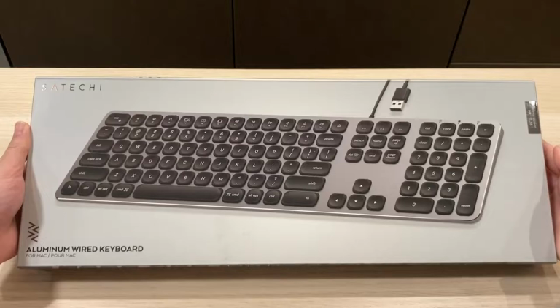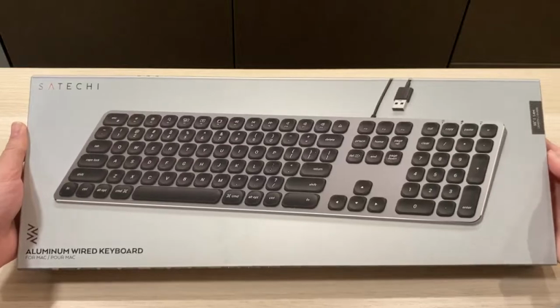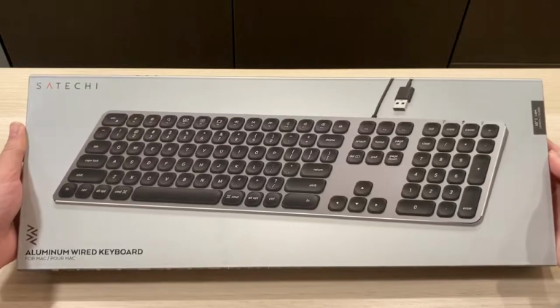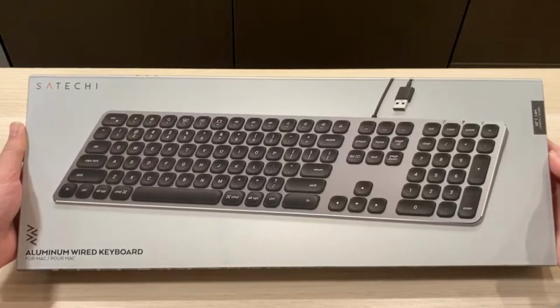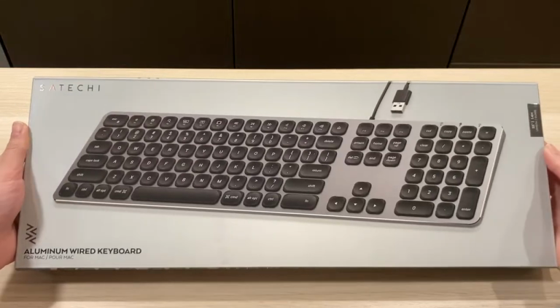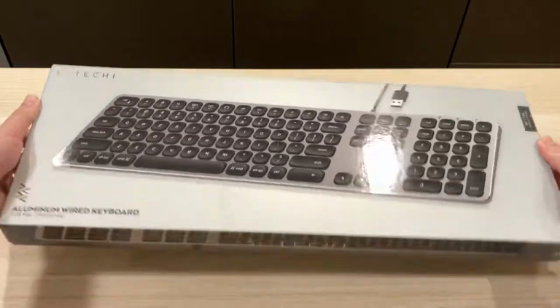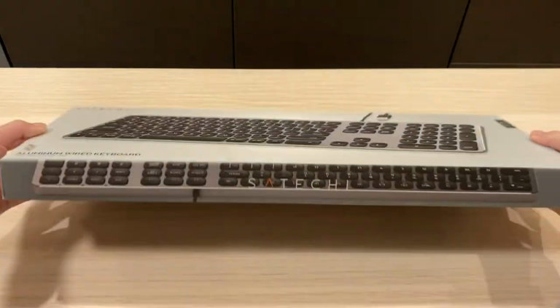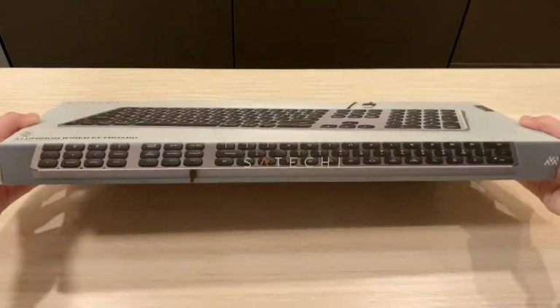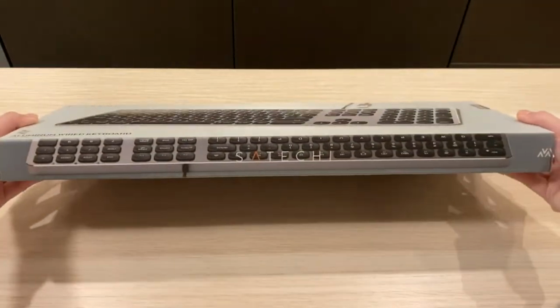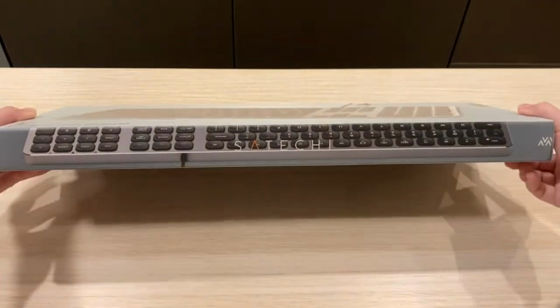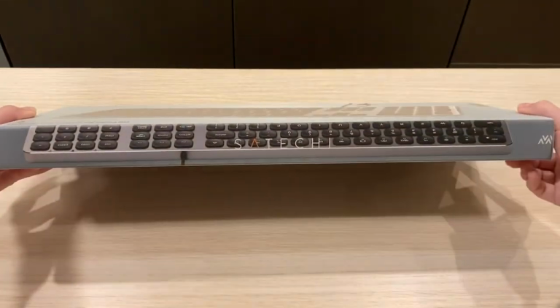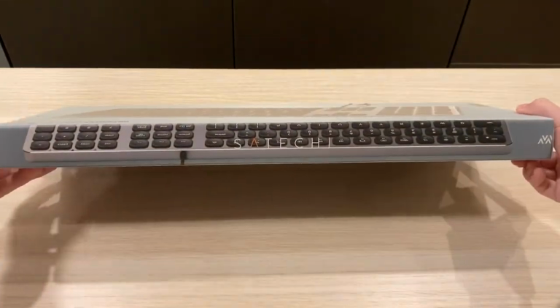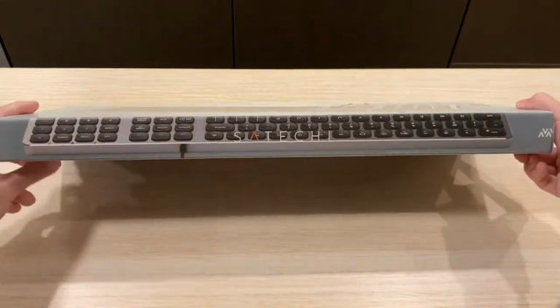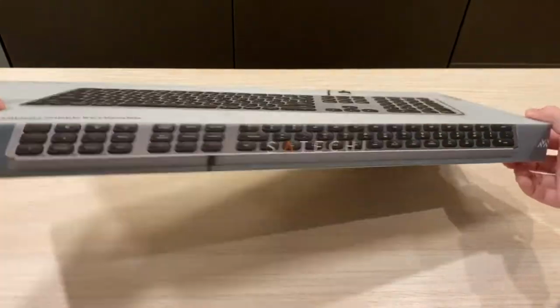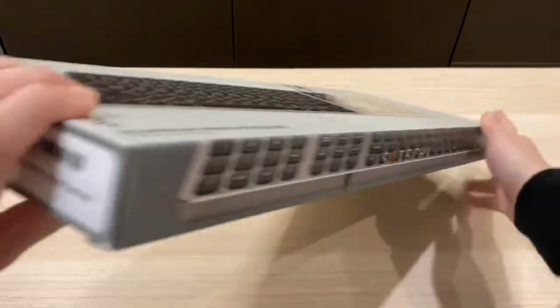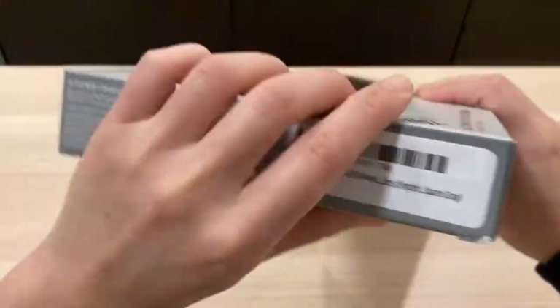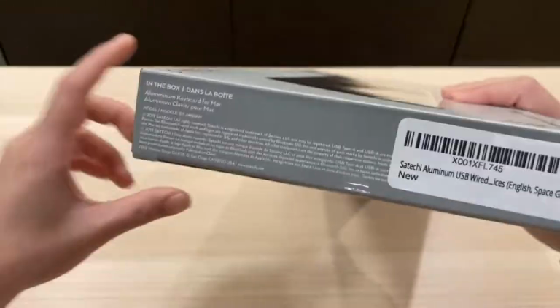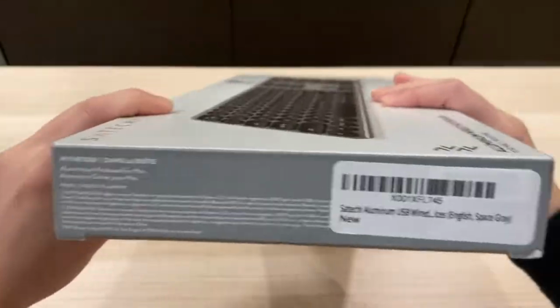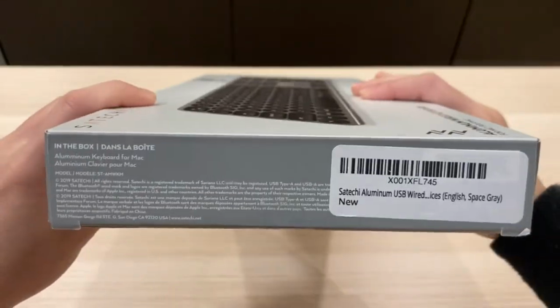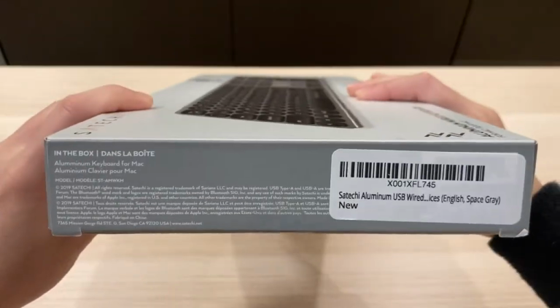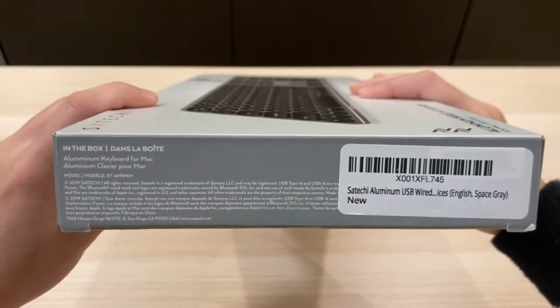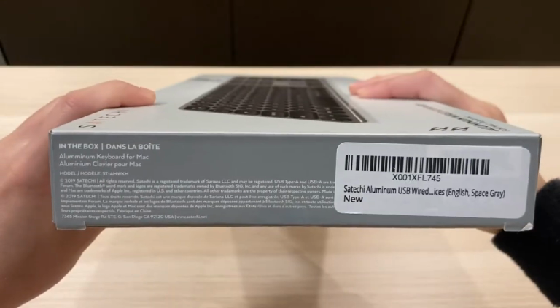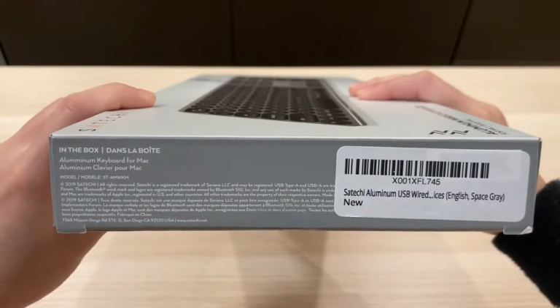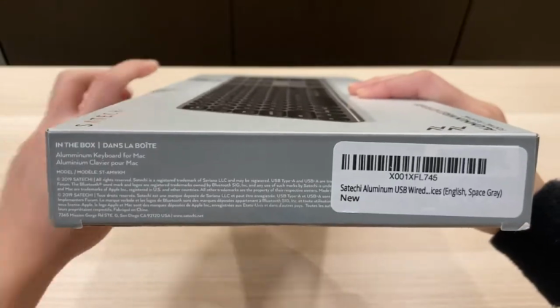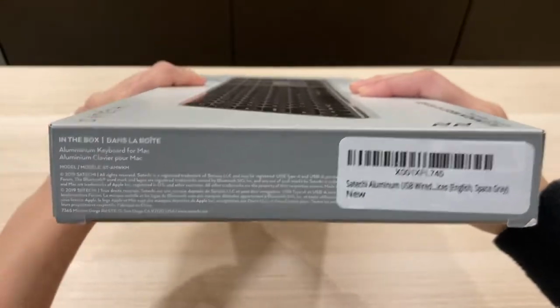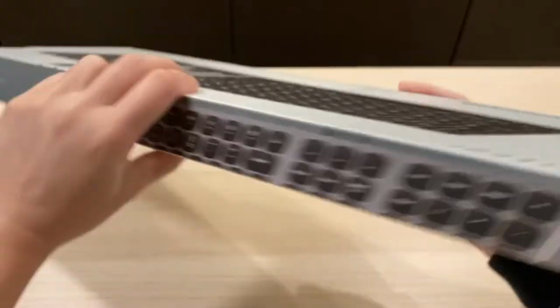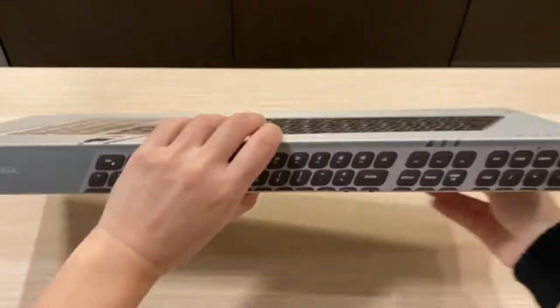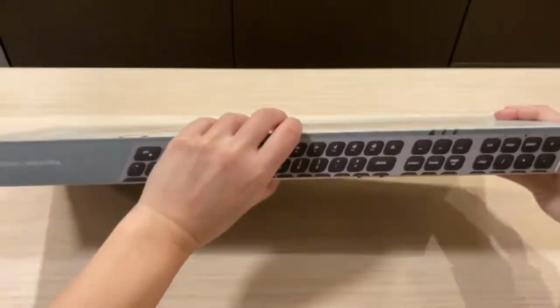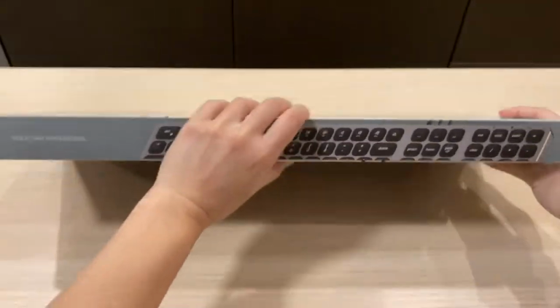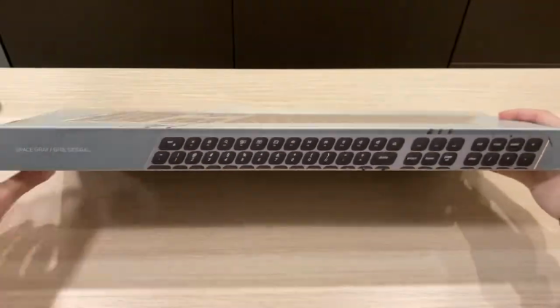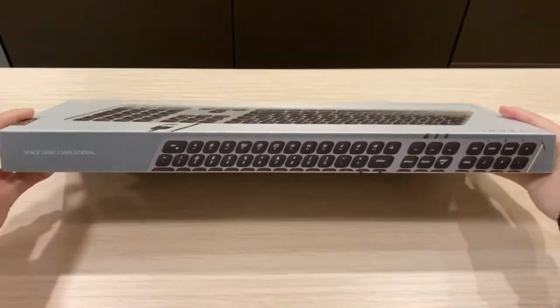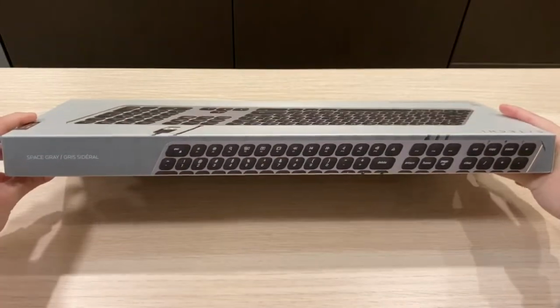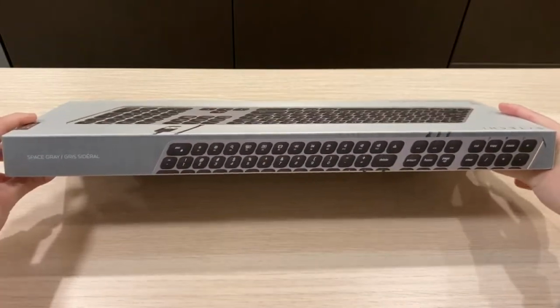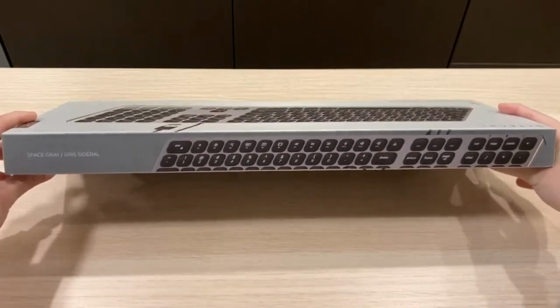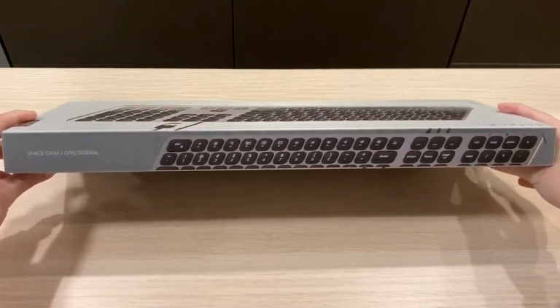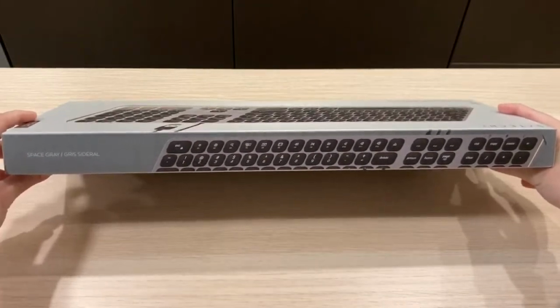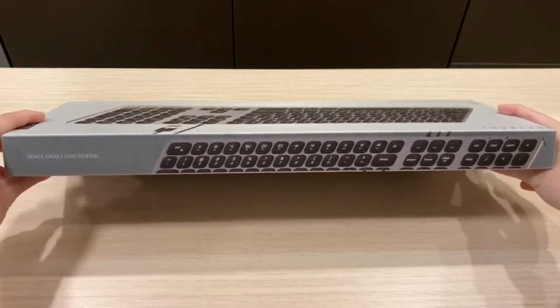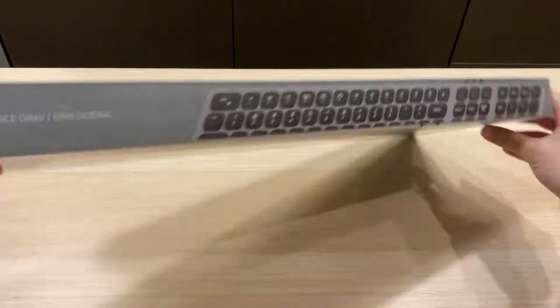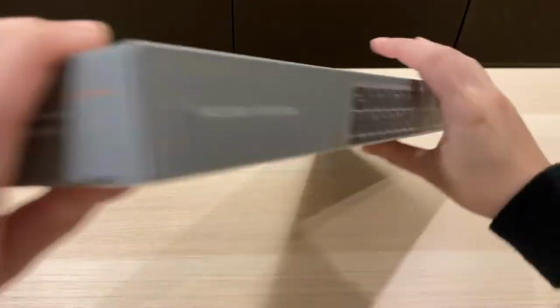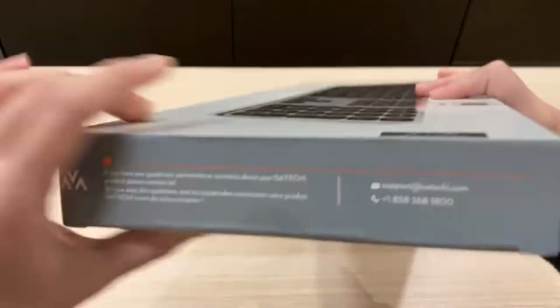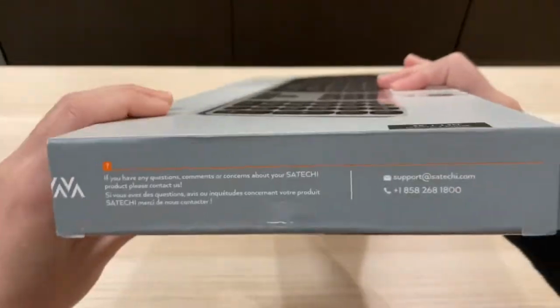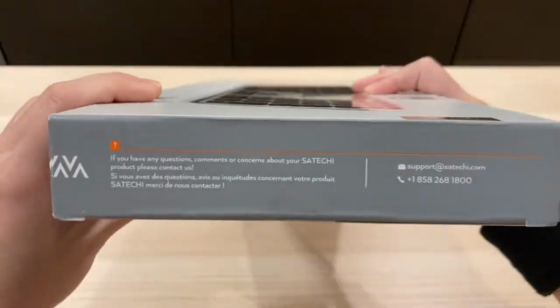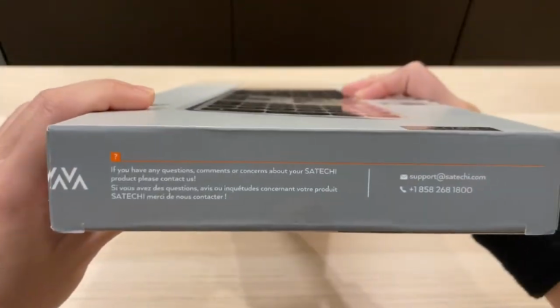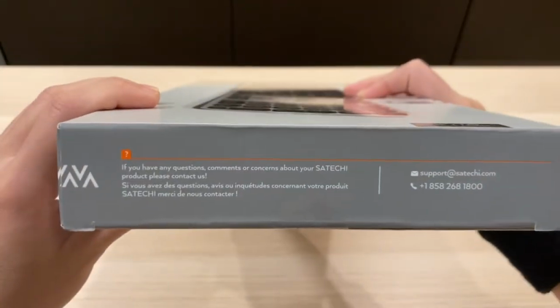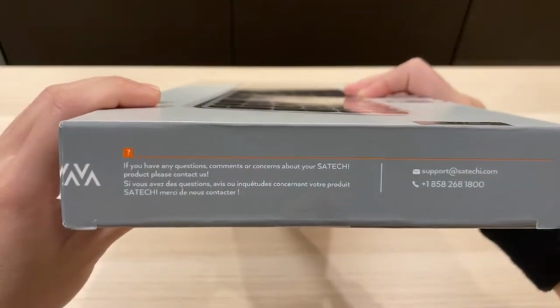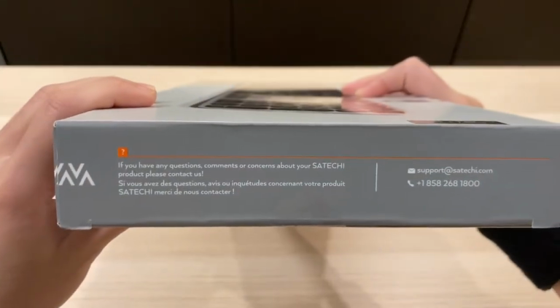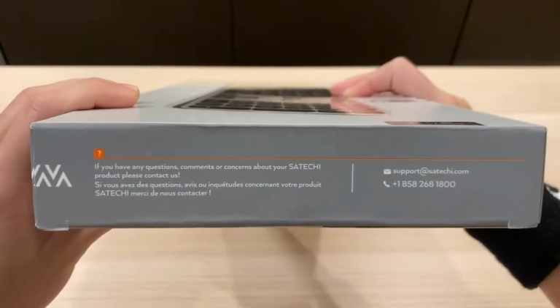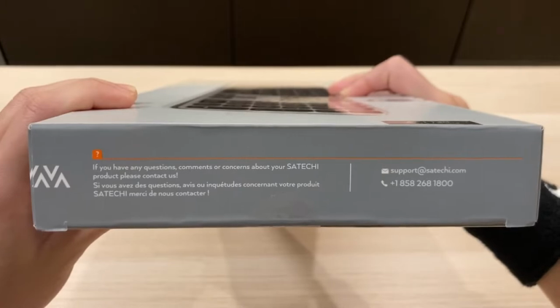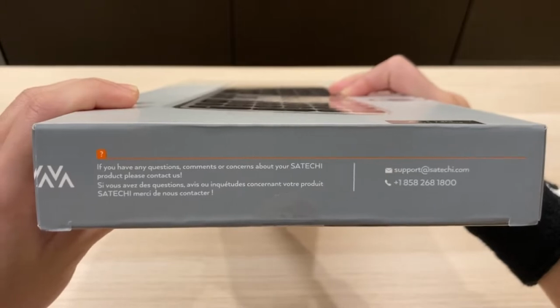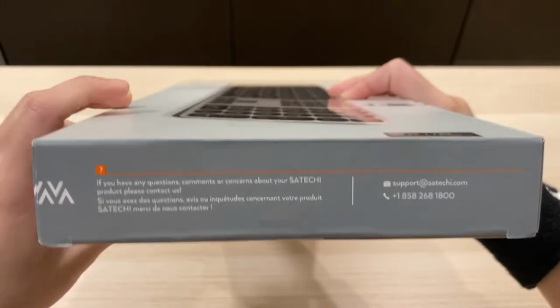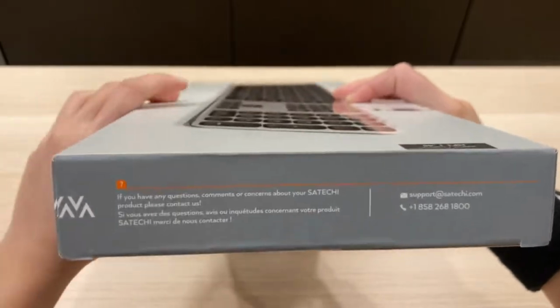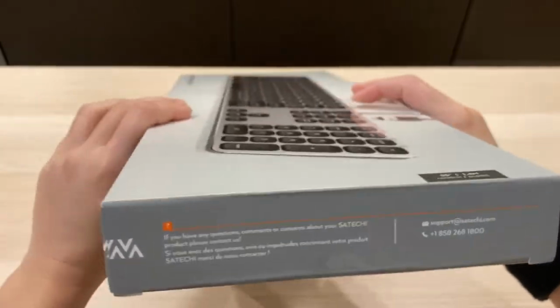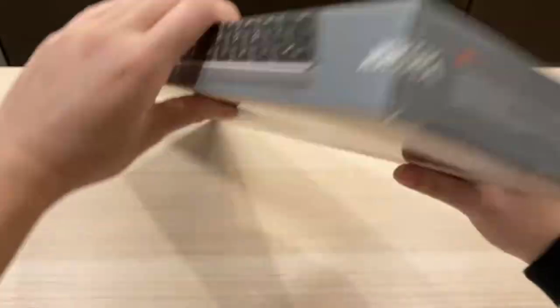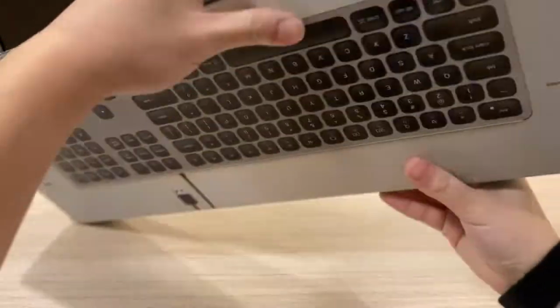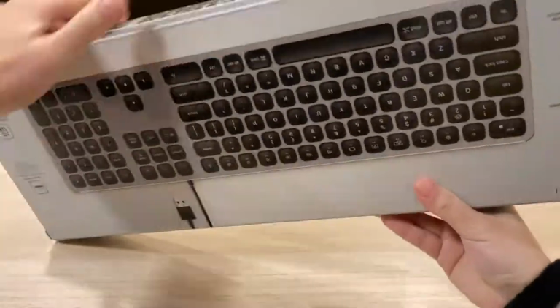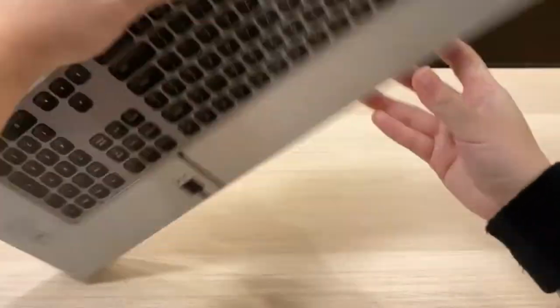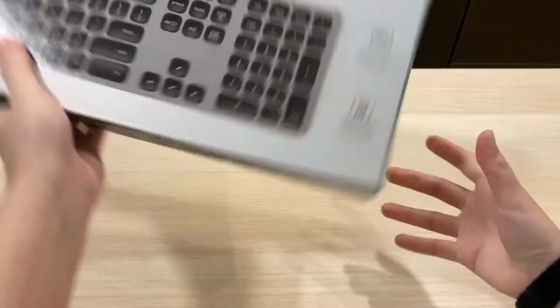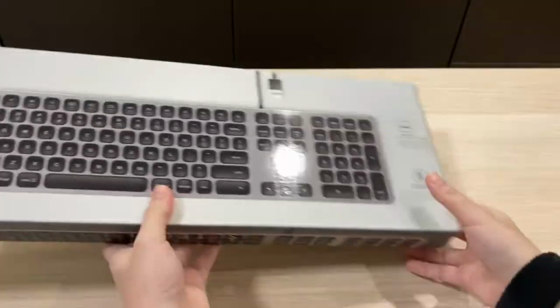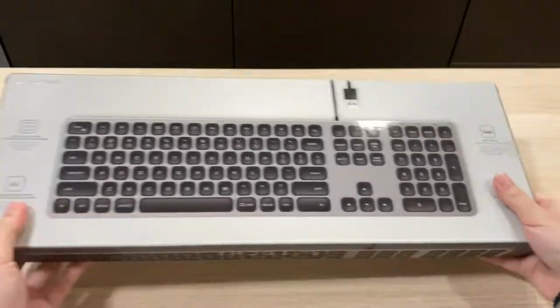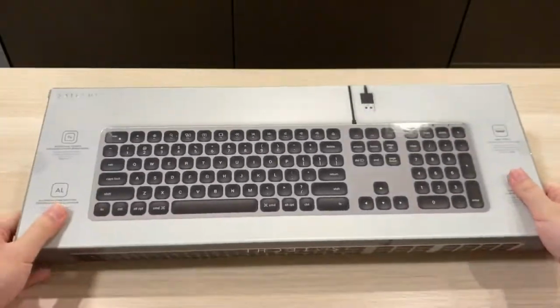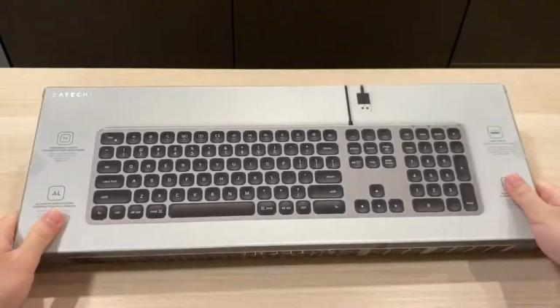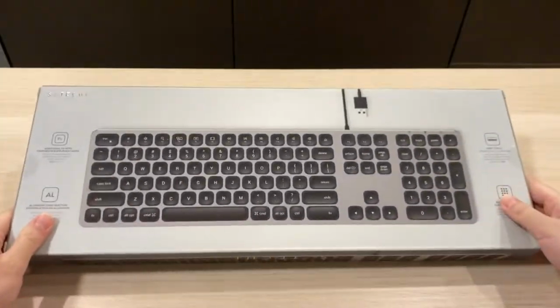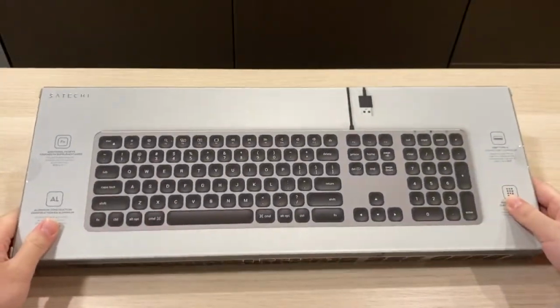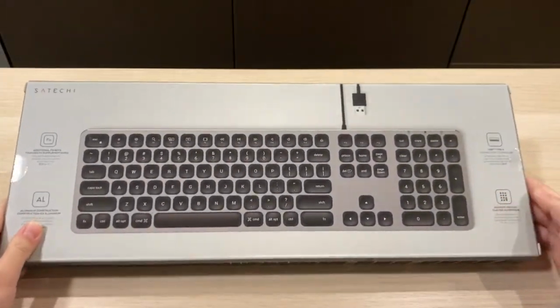This is a review of the Satechi aluminum USB wired keyboard. The color I have here is space gray.